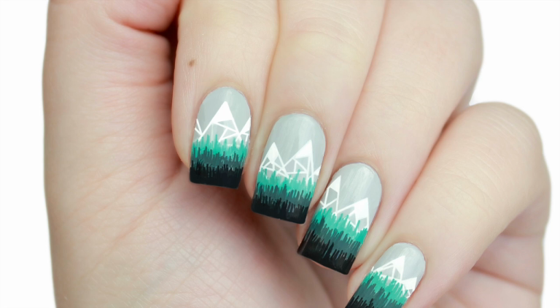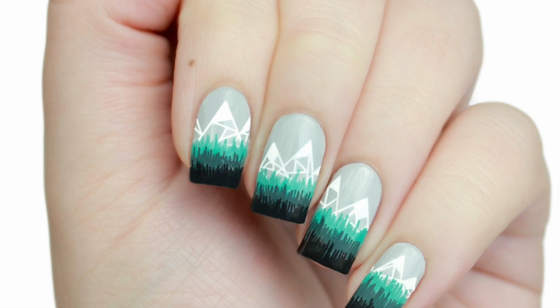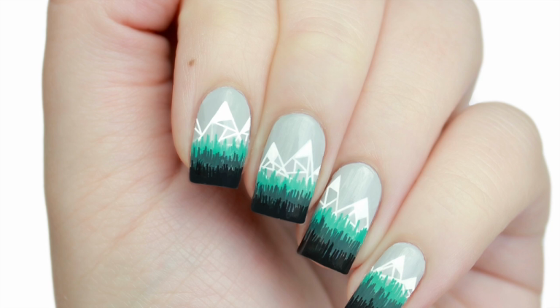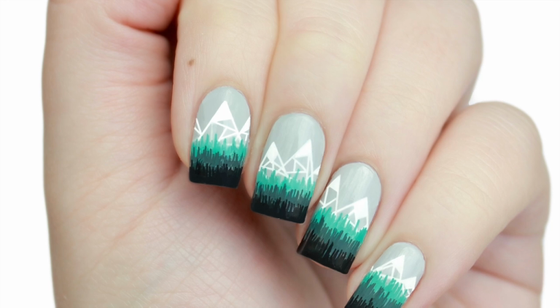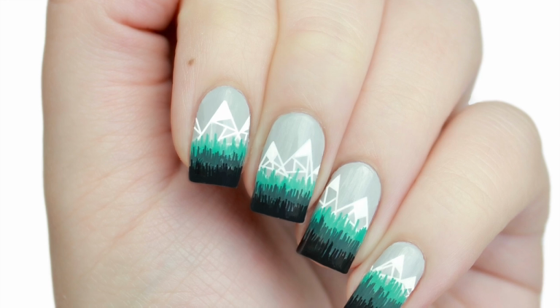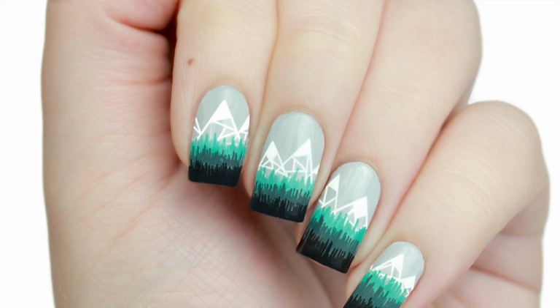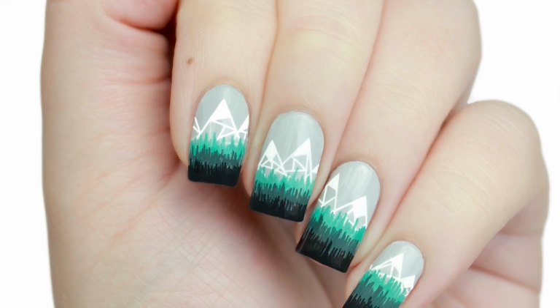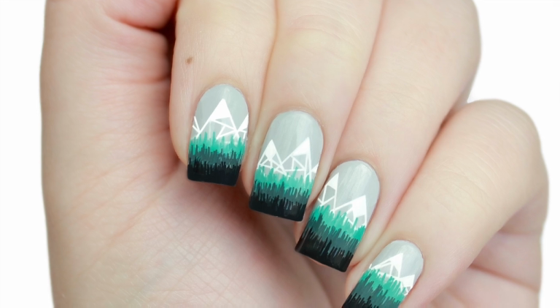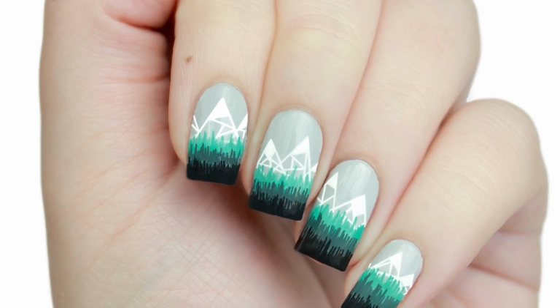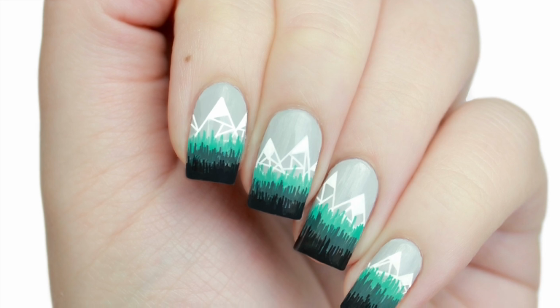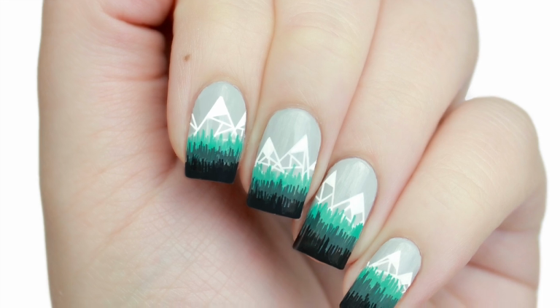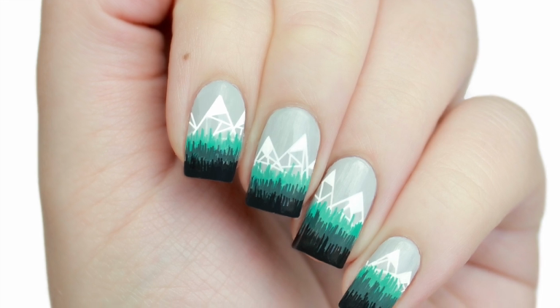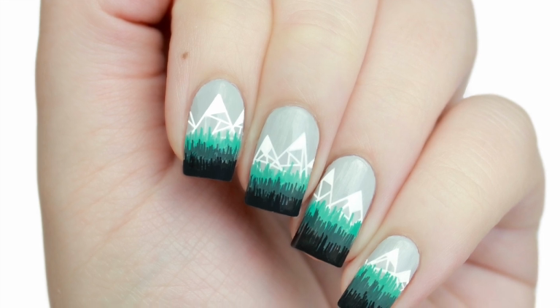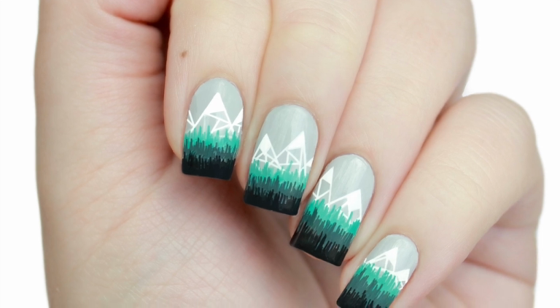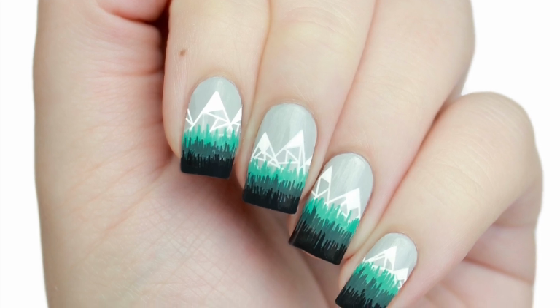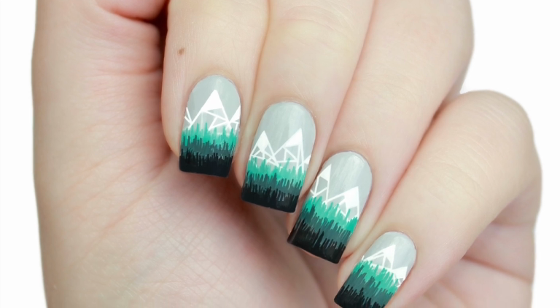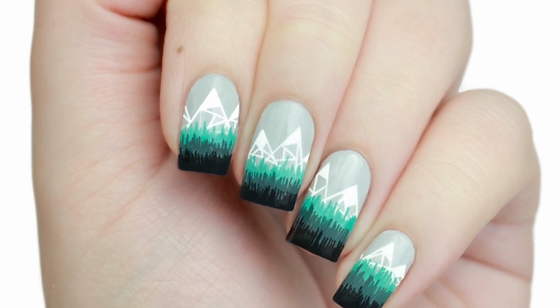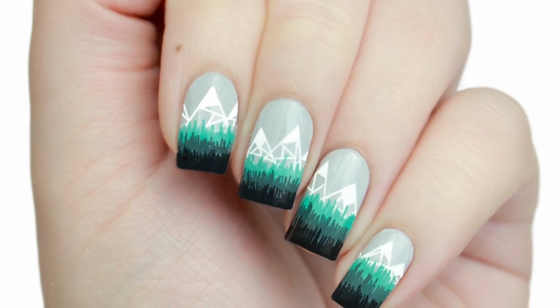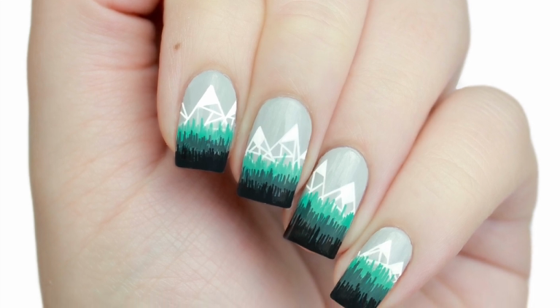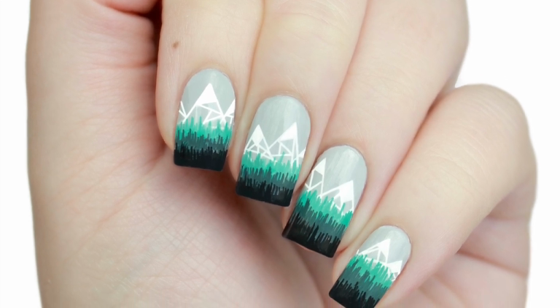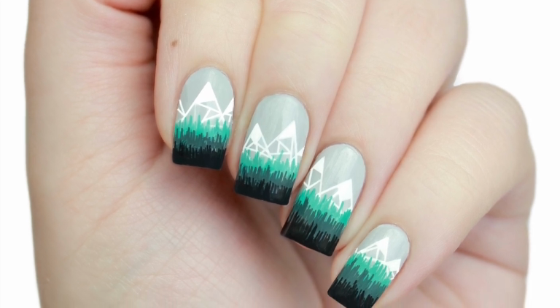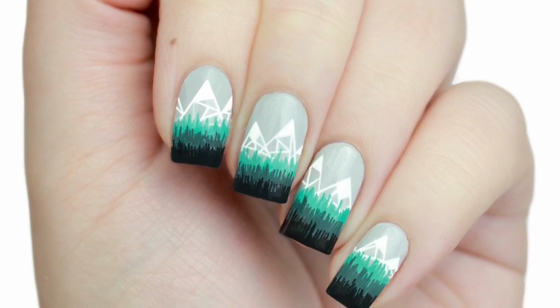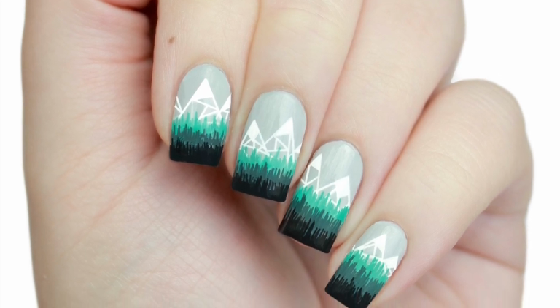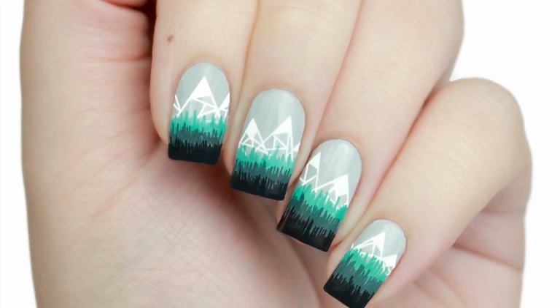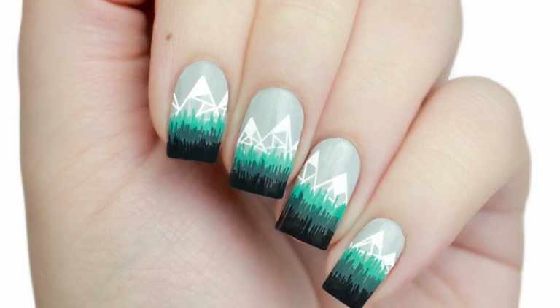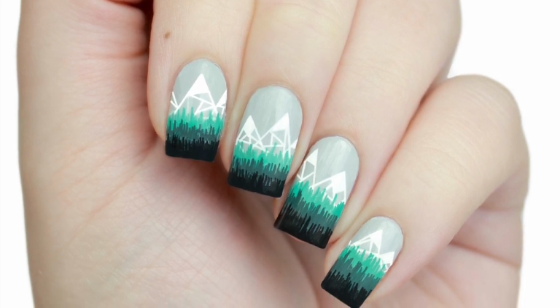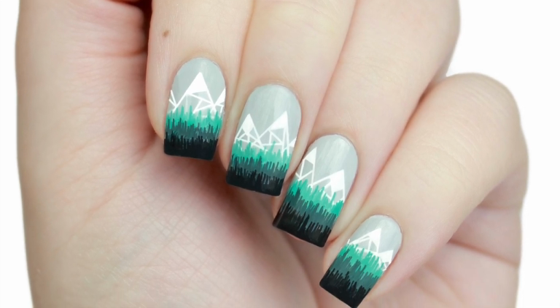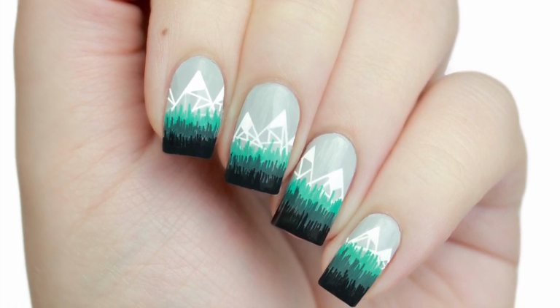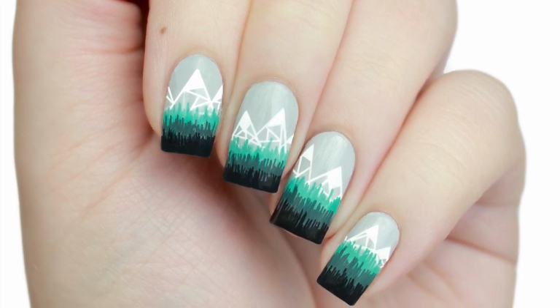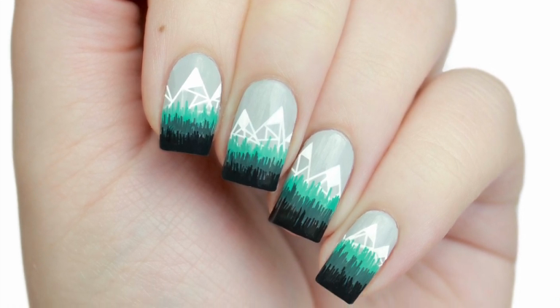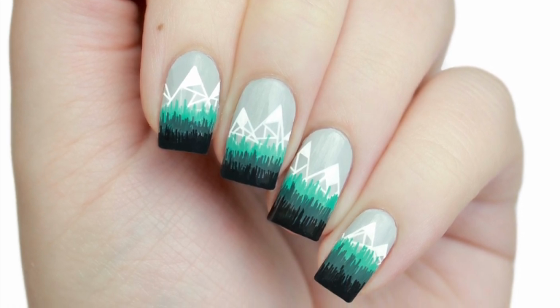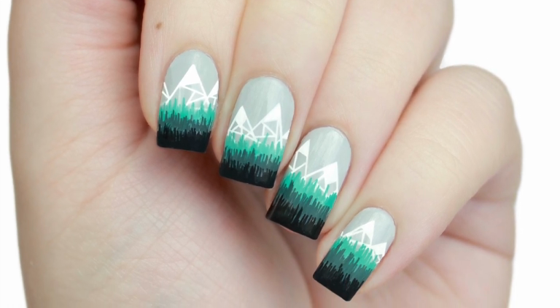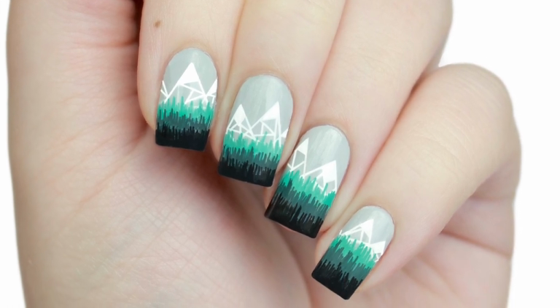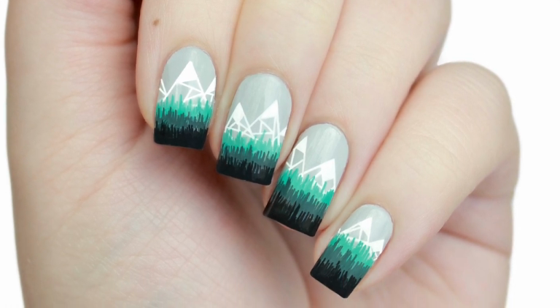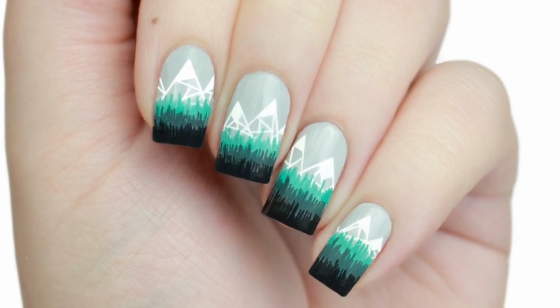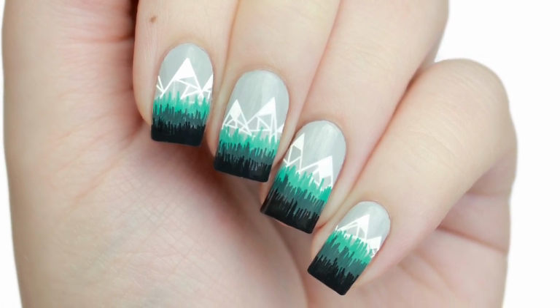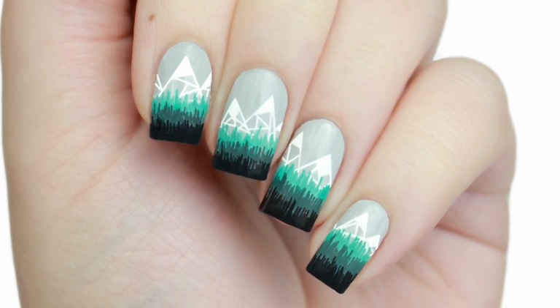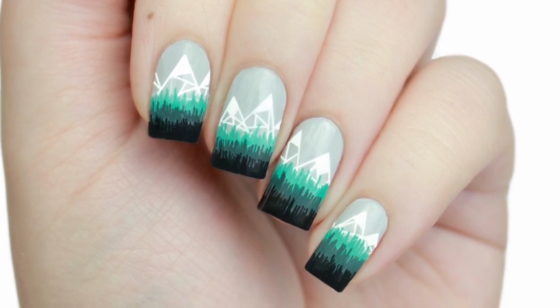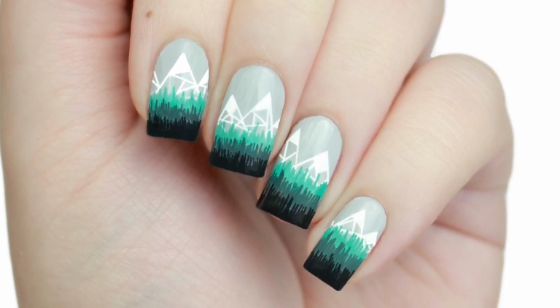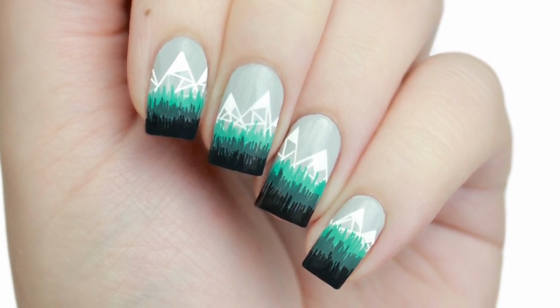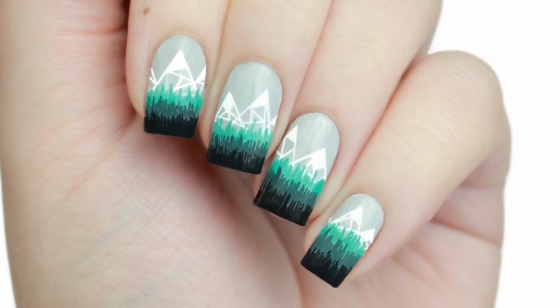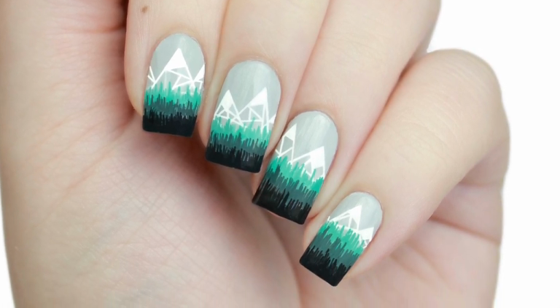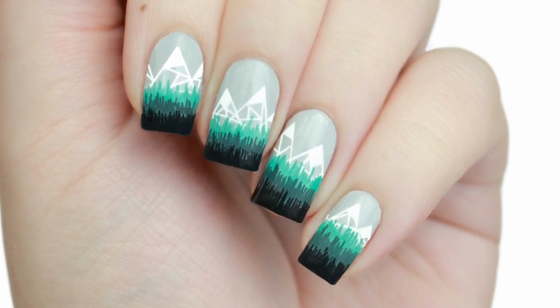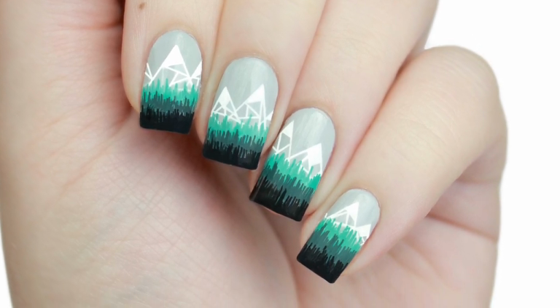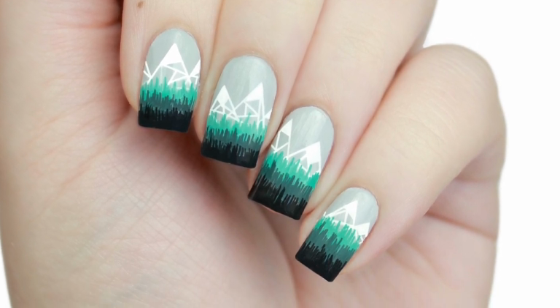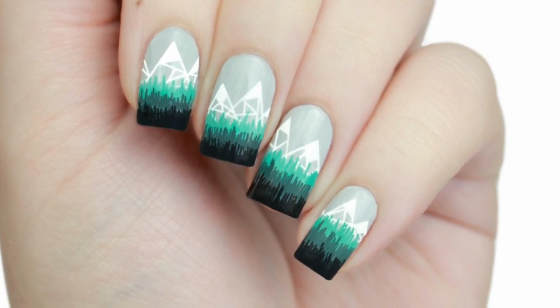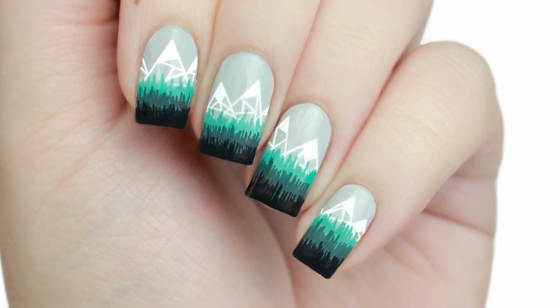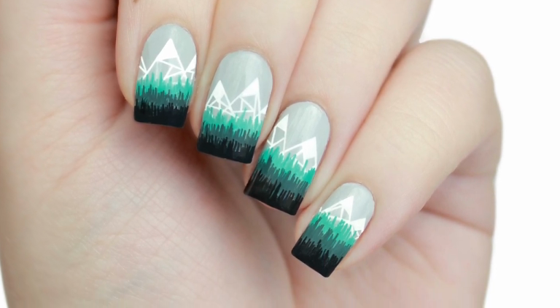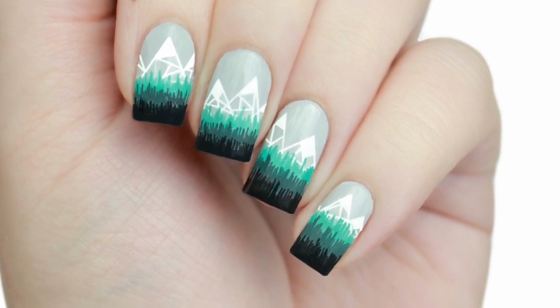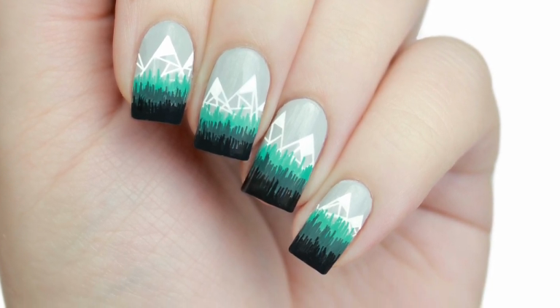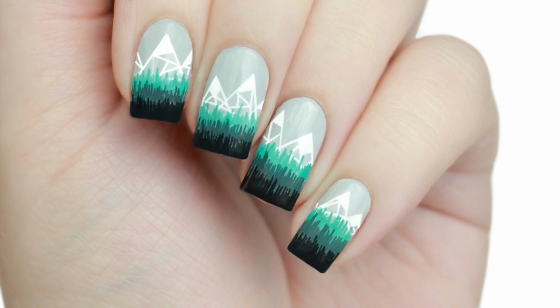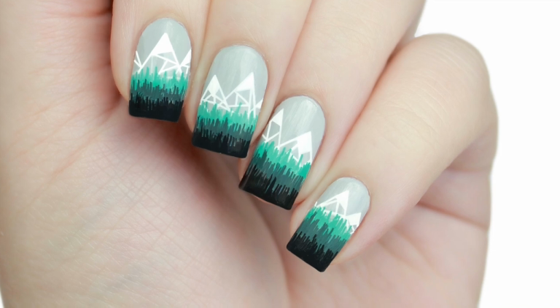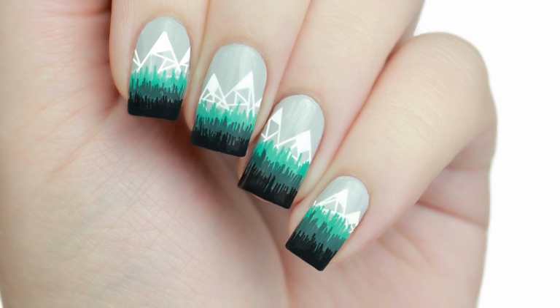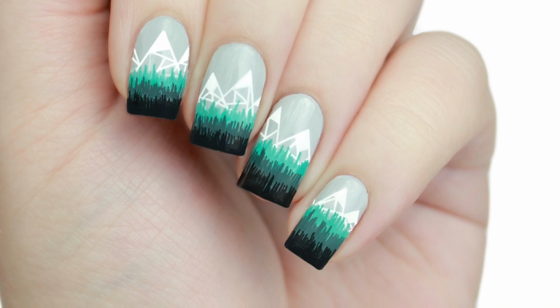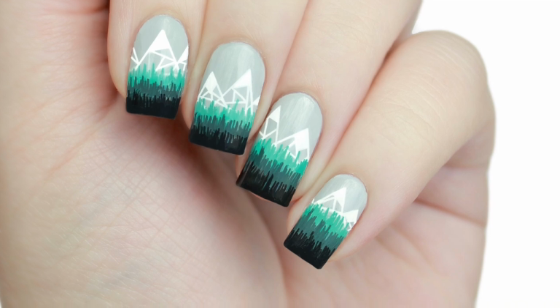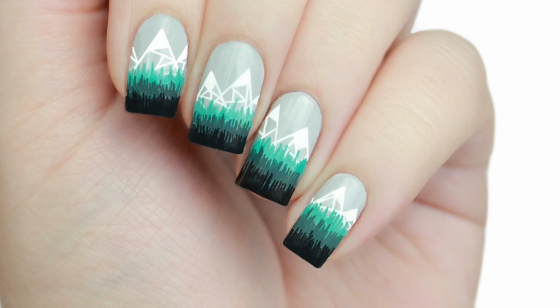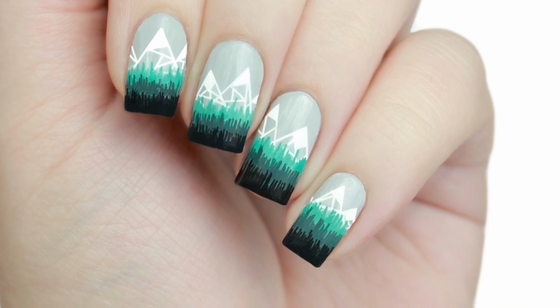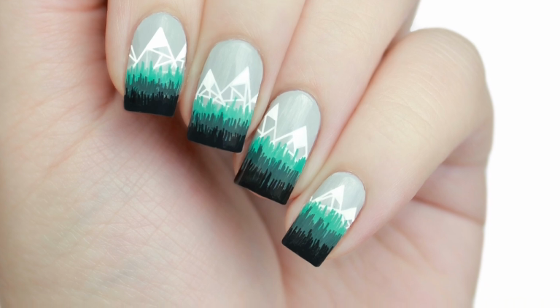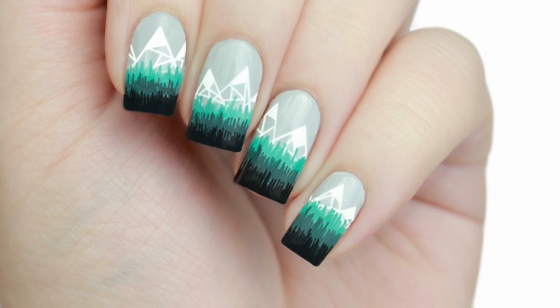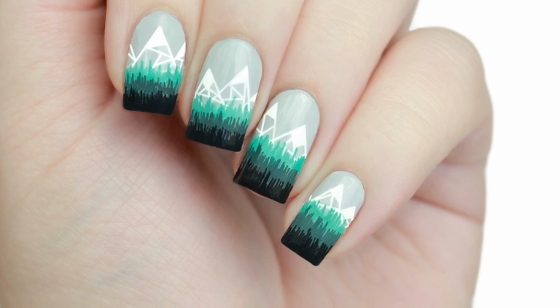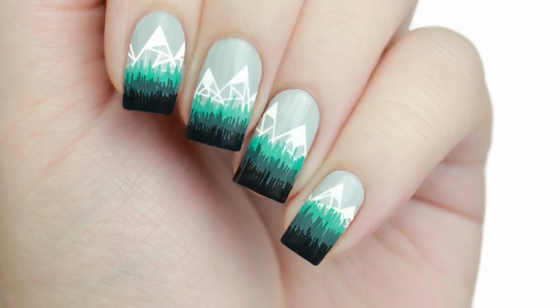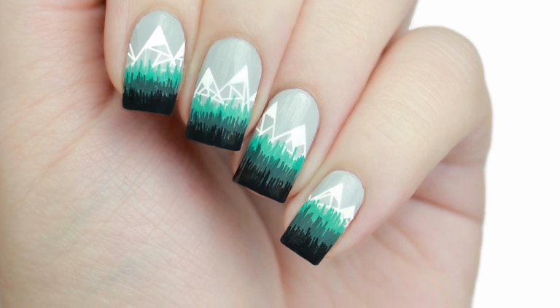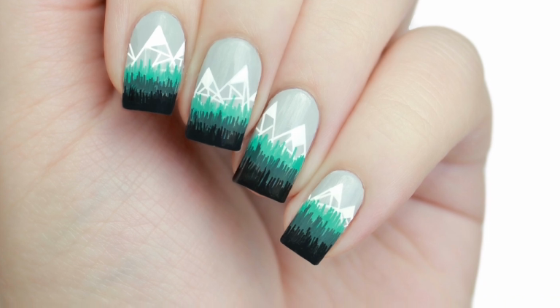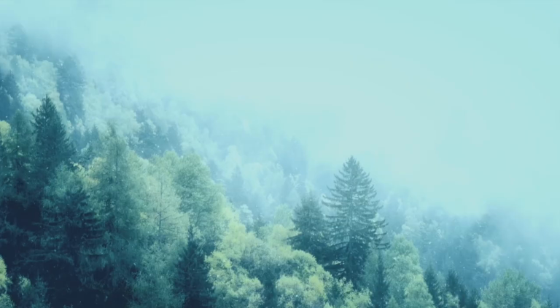In today's tutorial, I'll show you how to do these abstract geometric mountain nails that are way easier than they look.